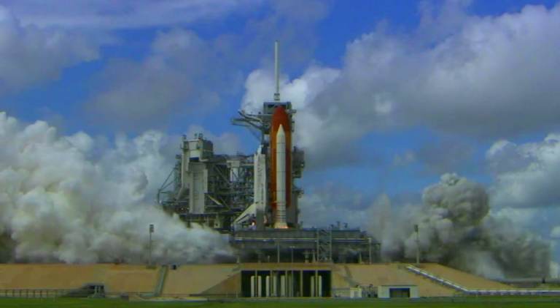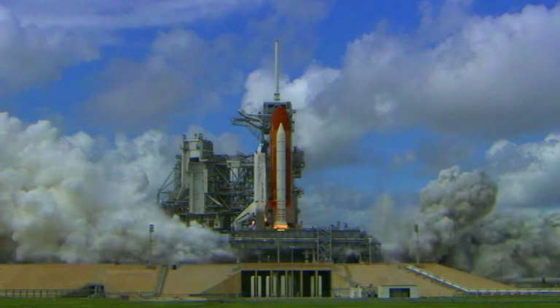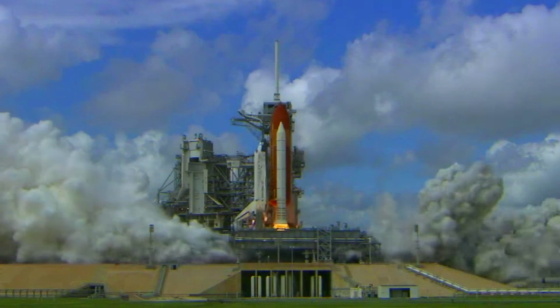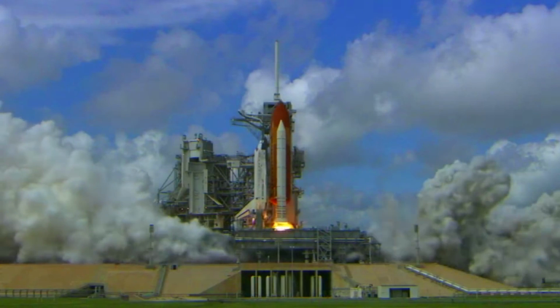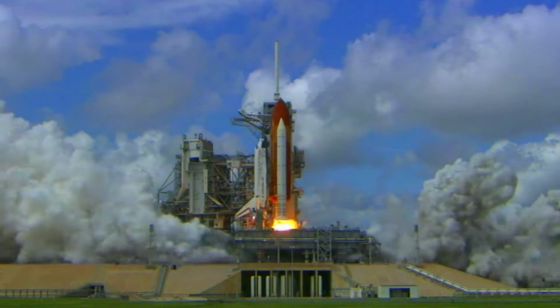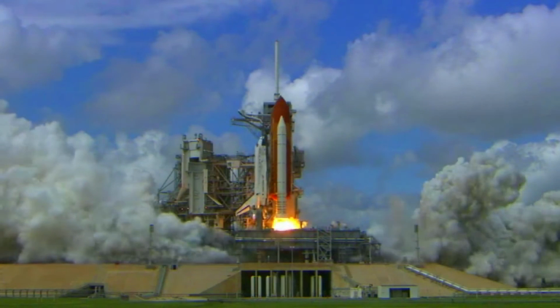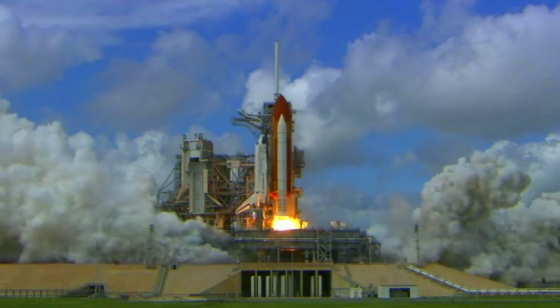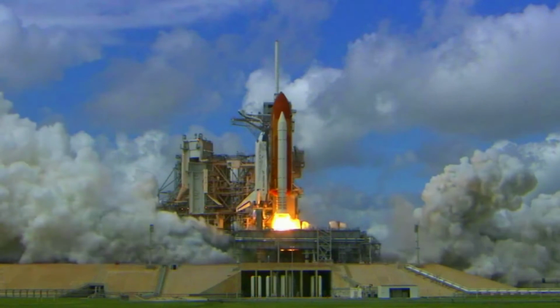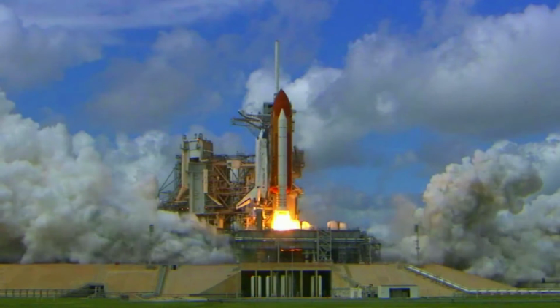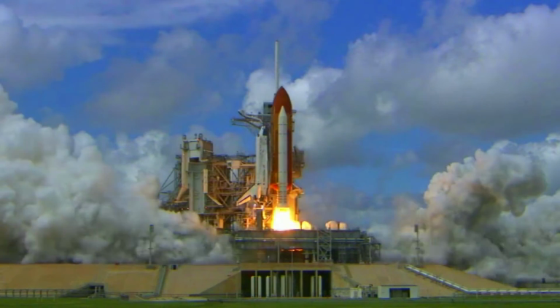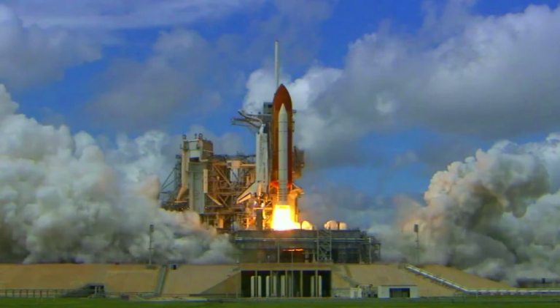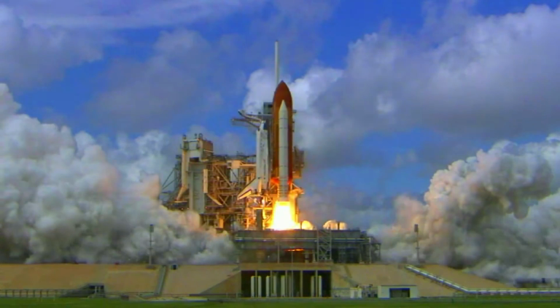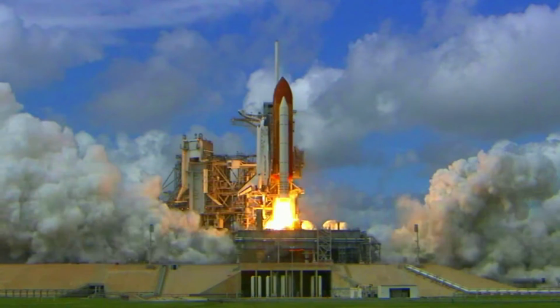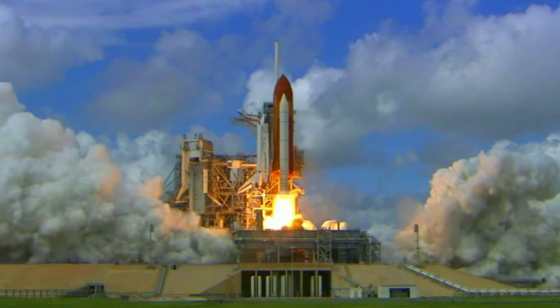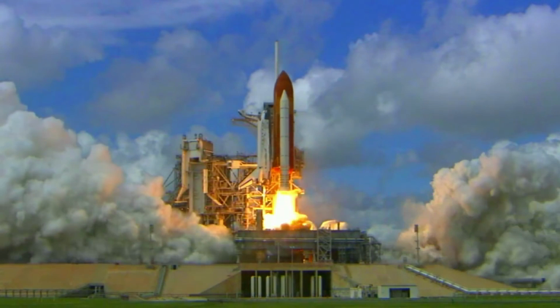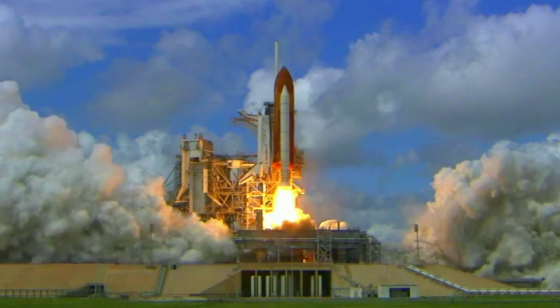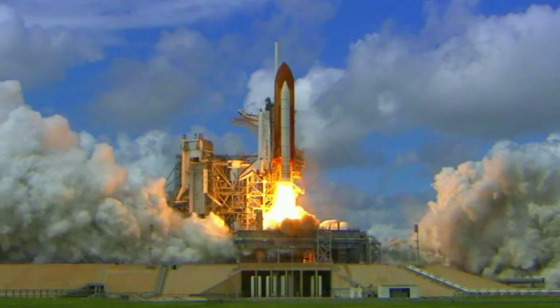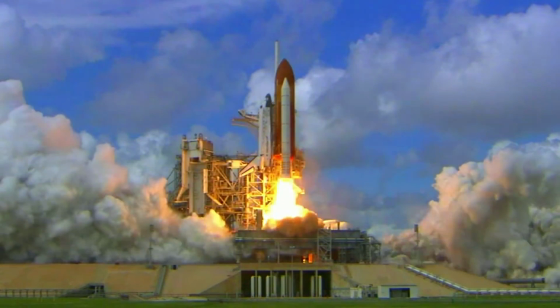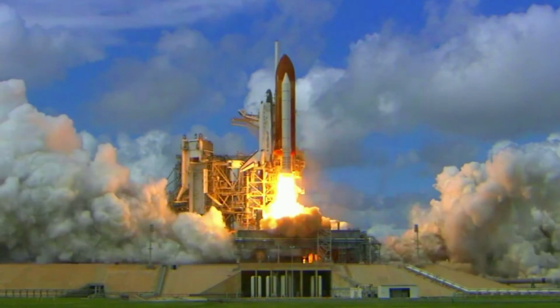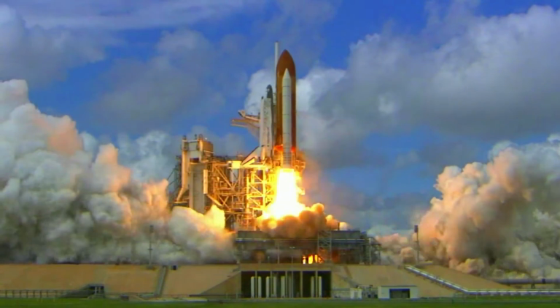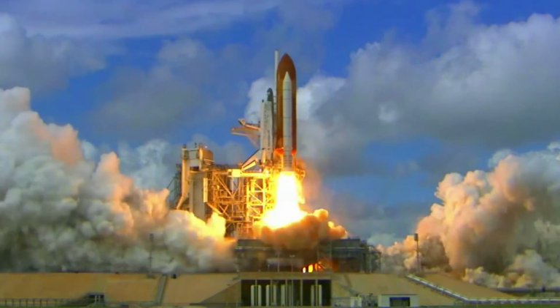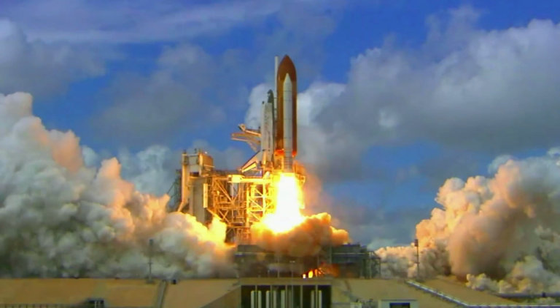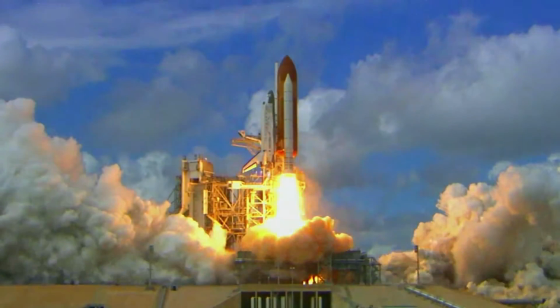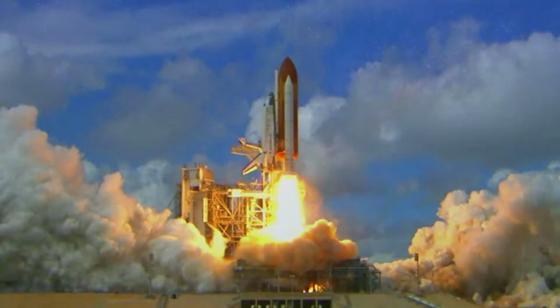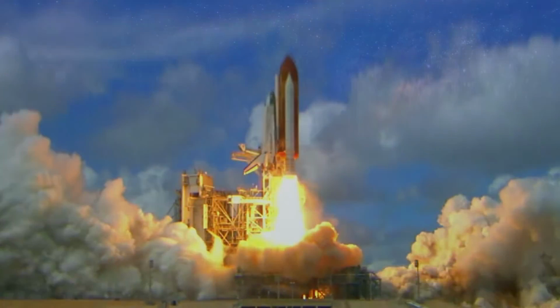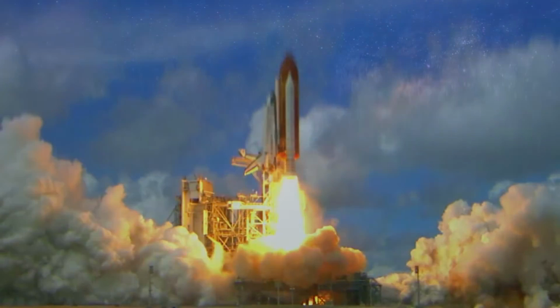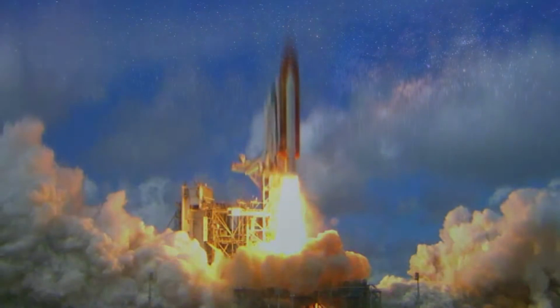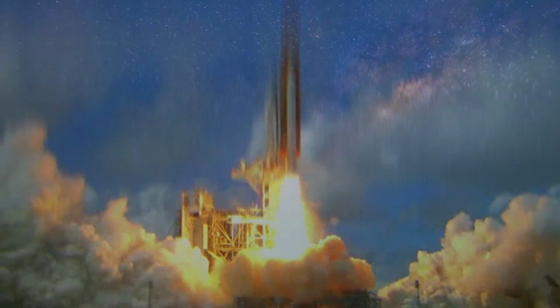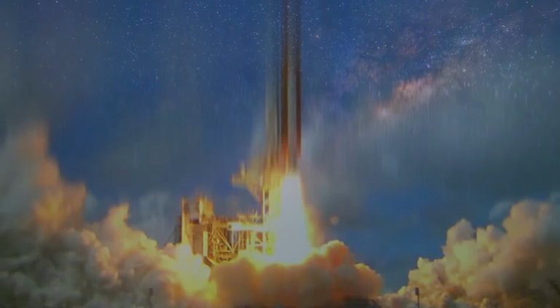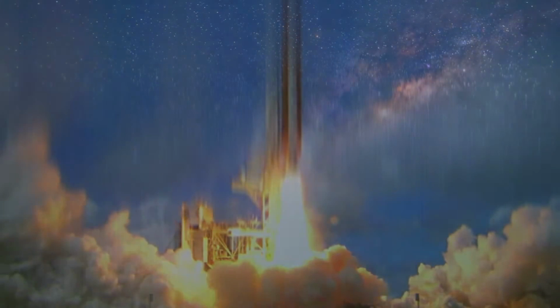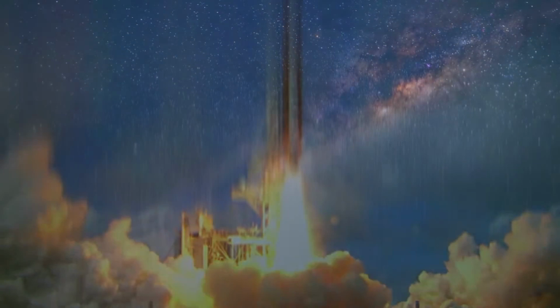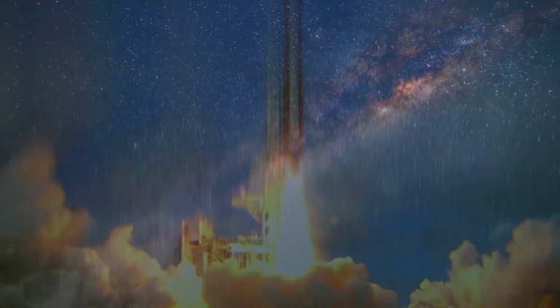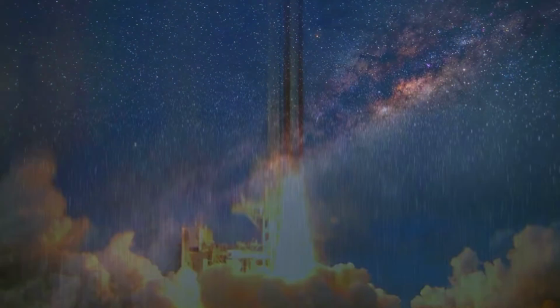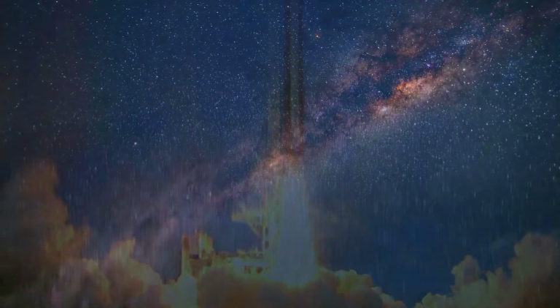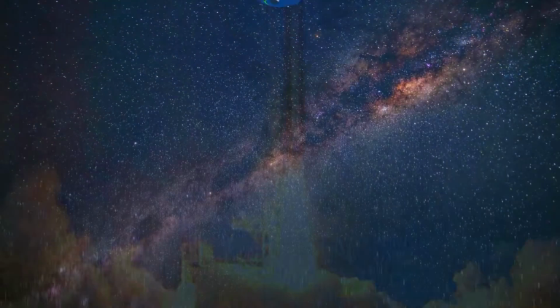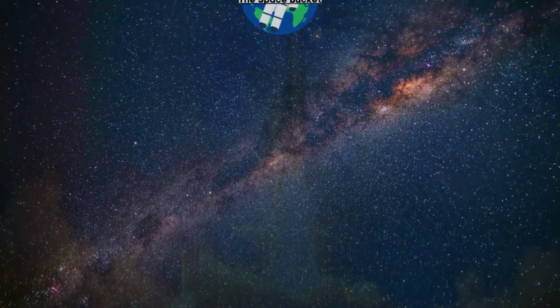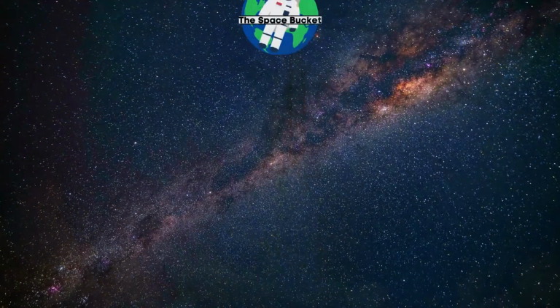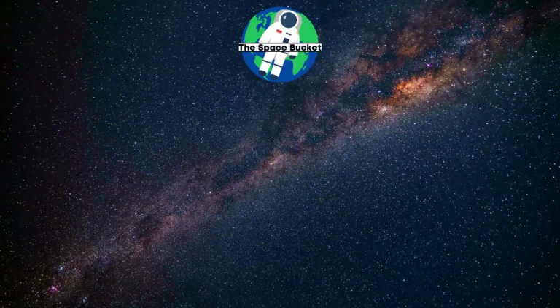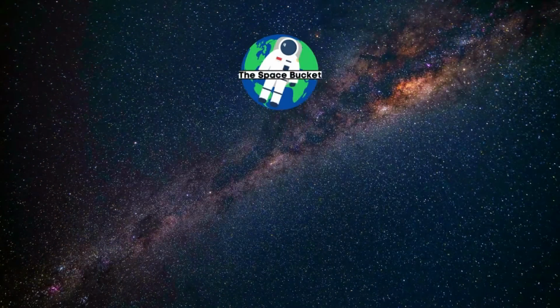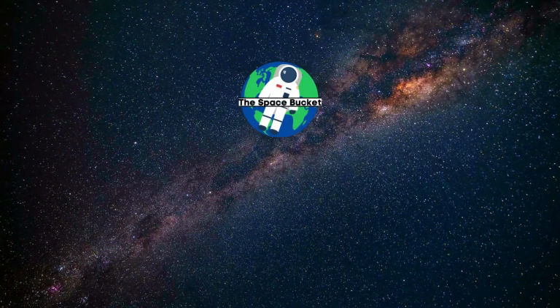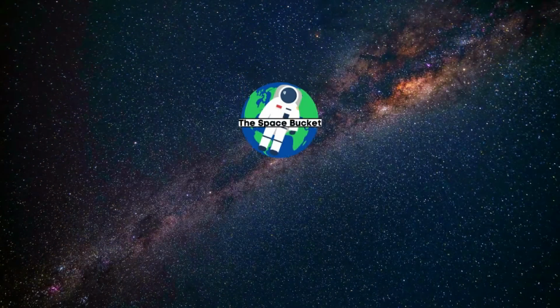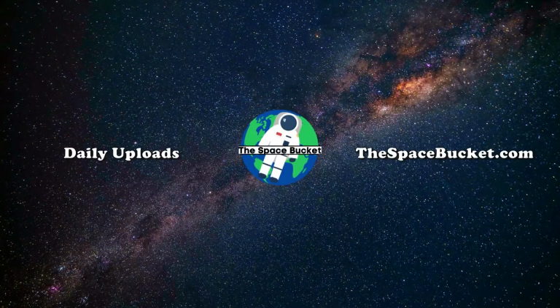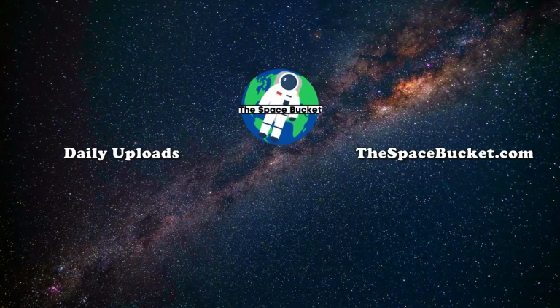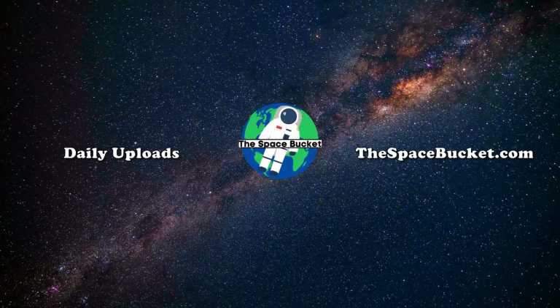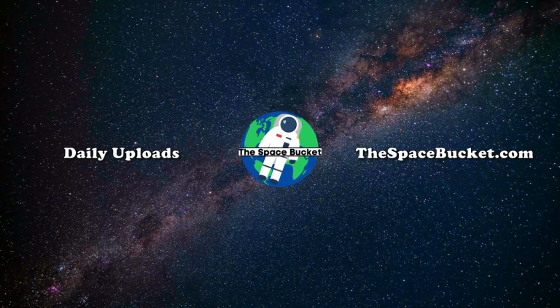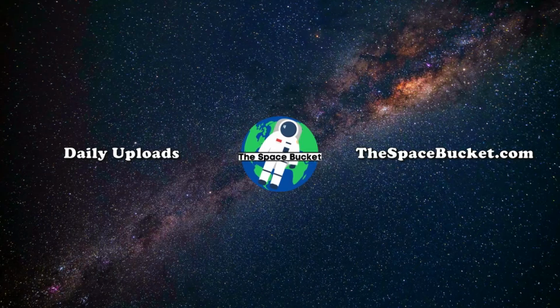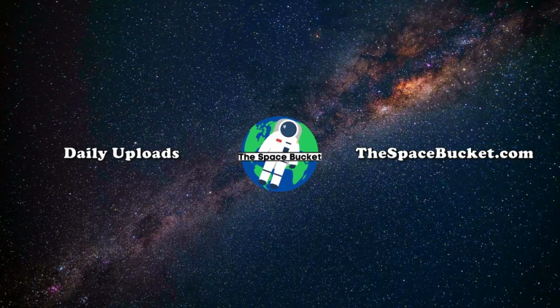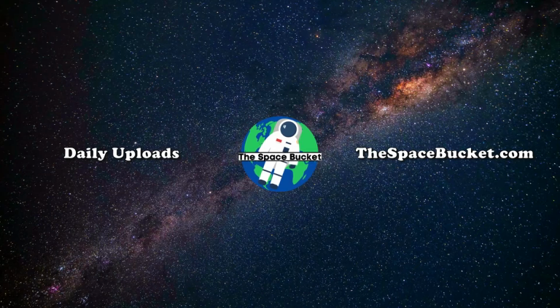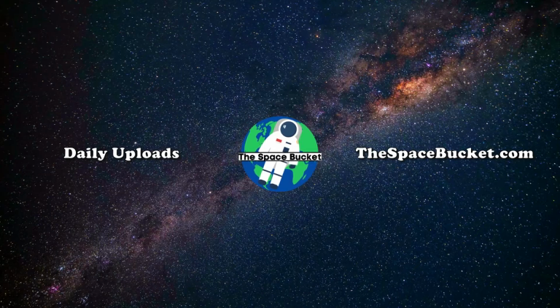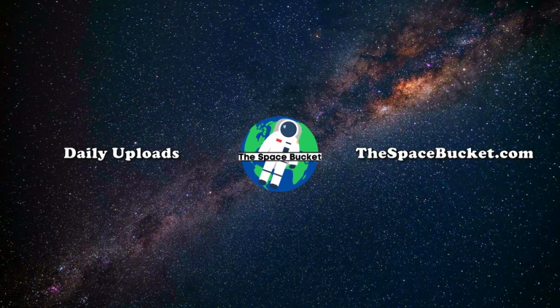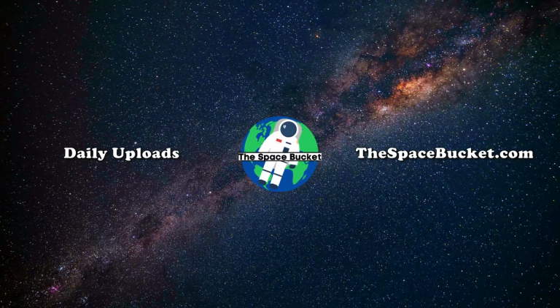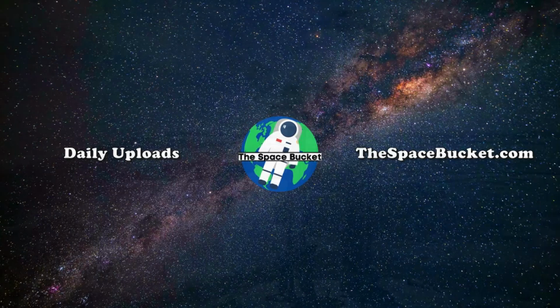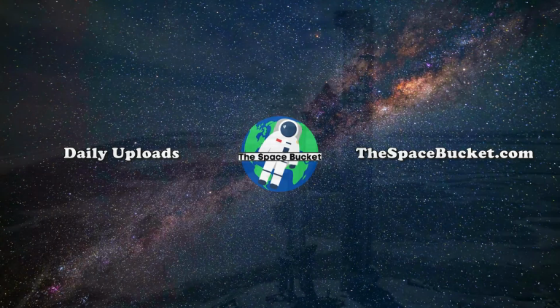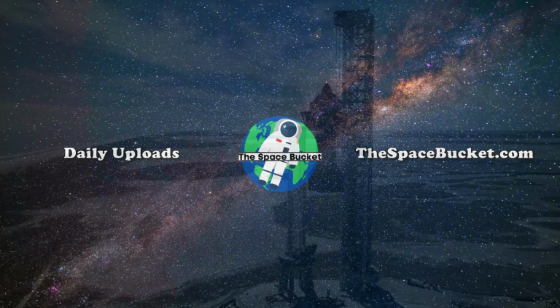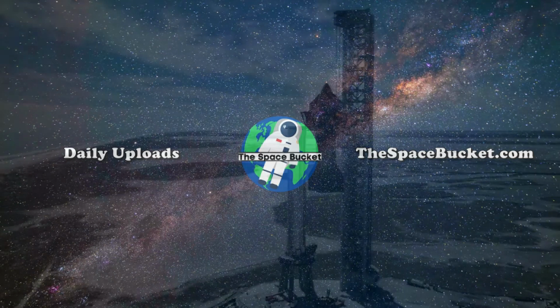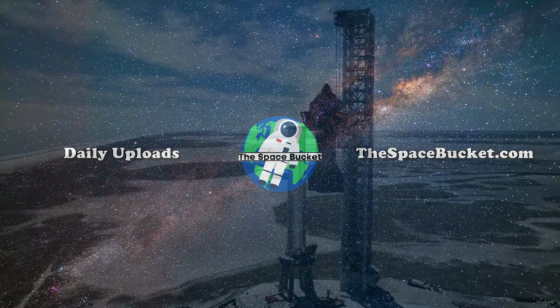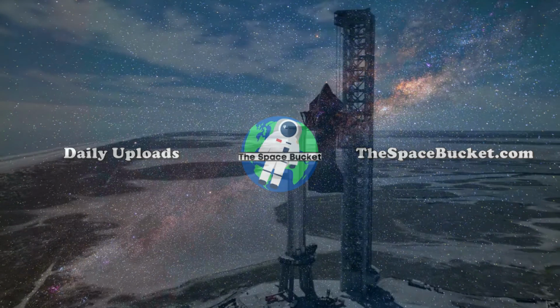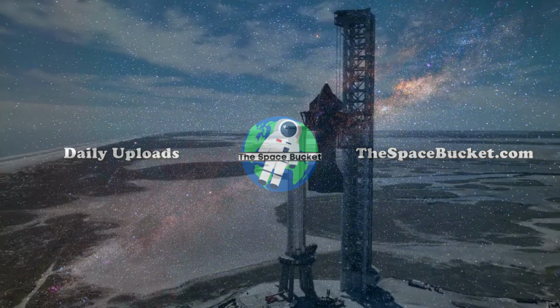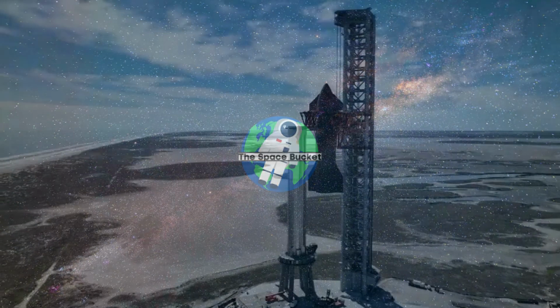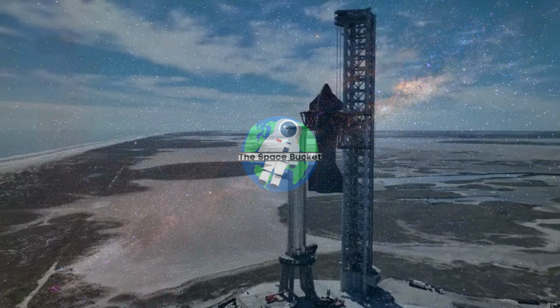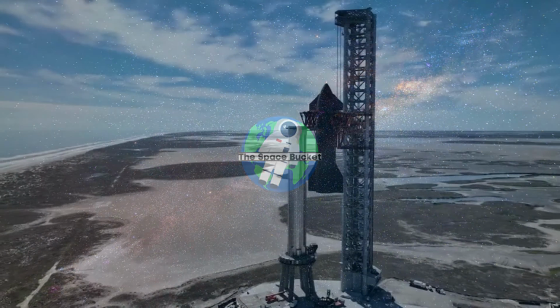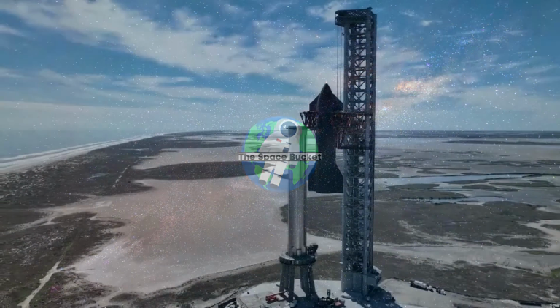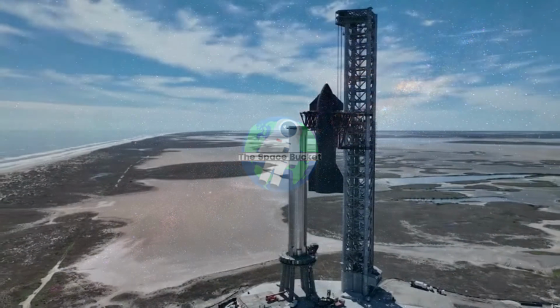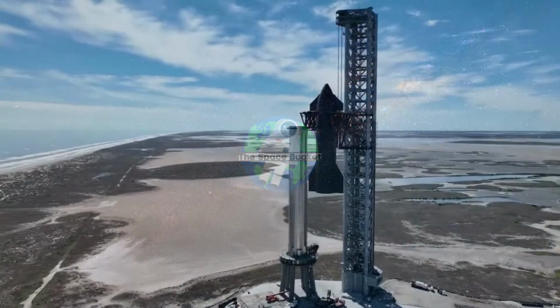3, 2, 1, and liftoff of Discovery, hoisting harmony to the heavens. Hello everyone,